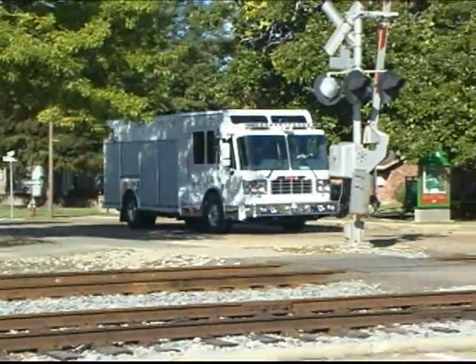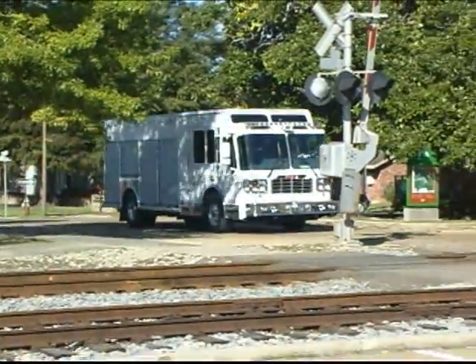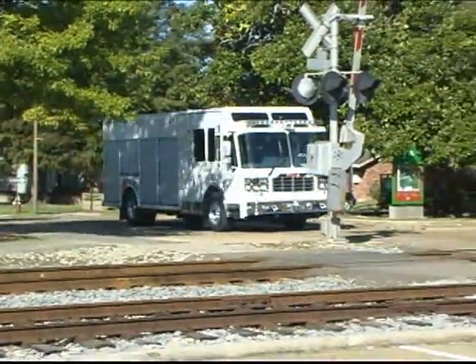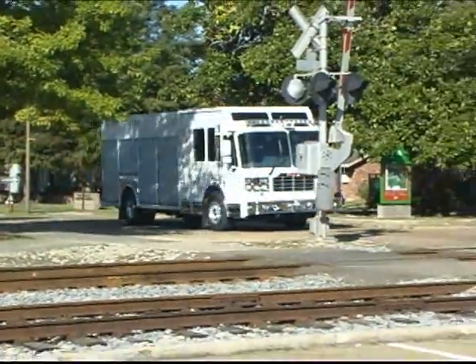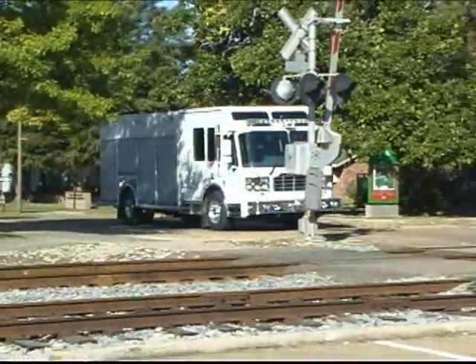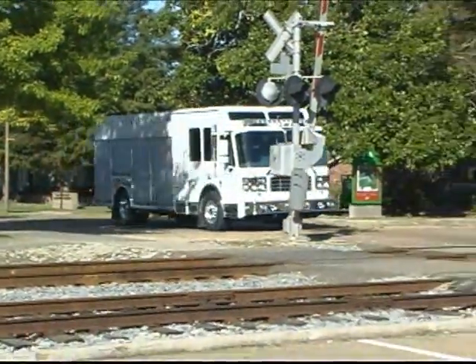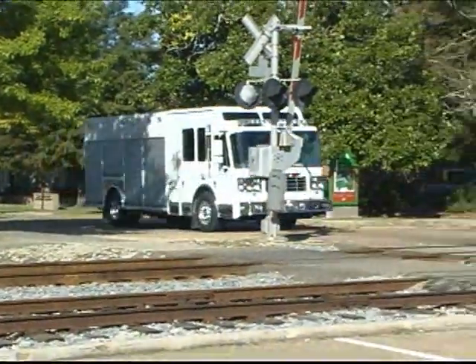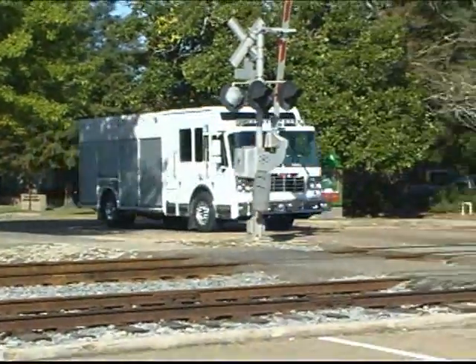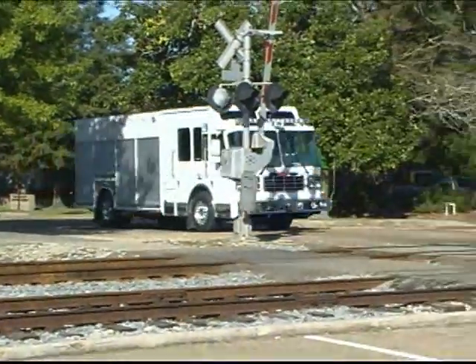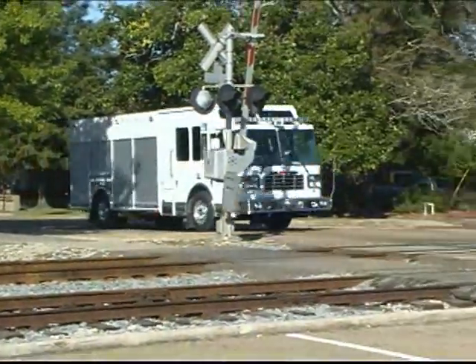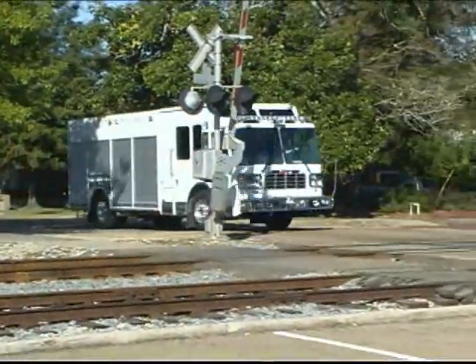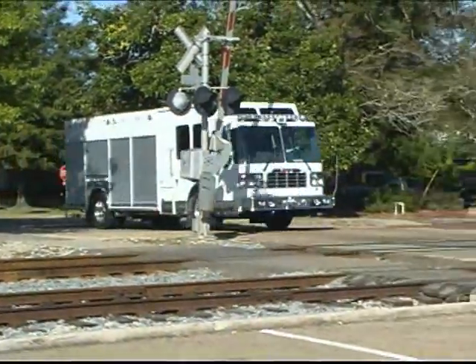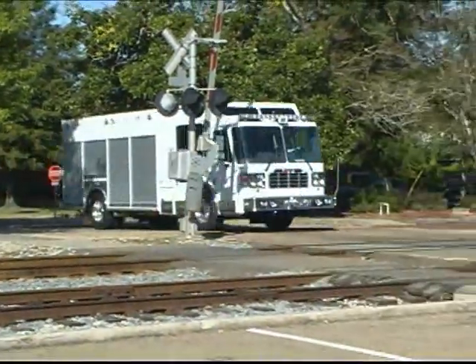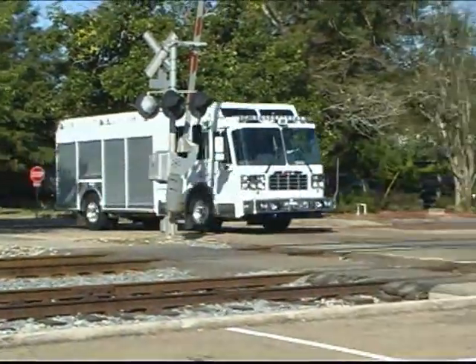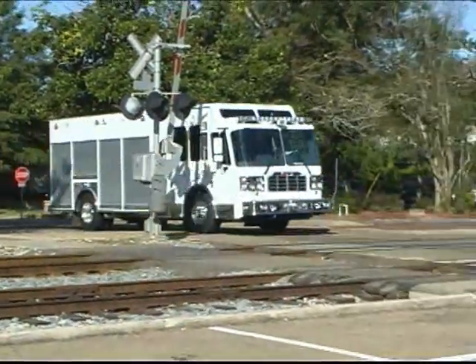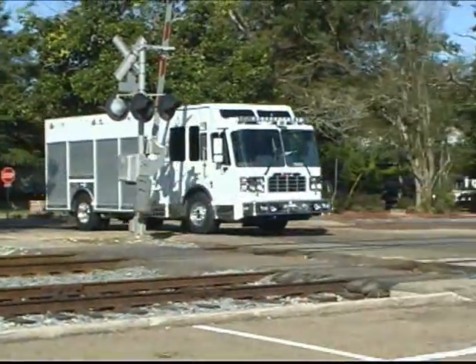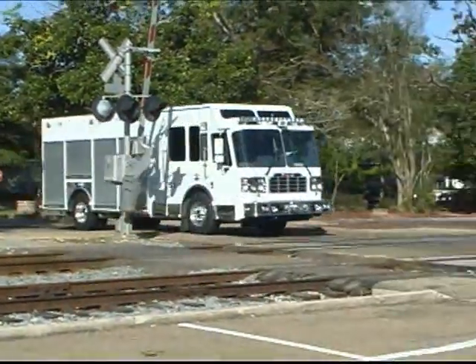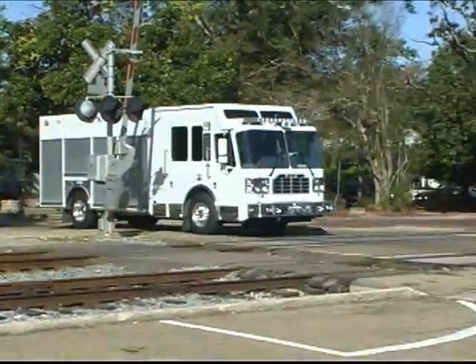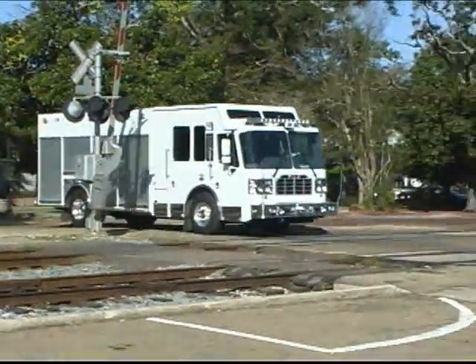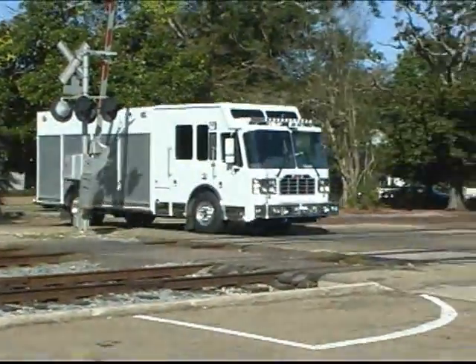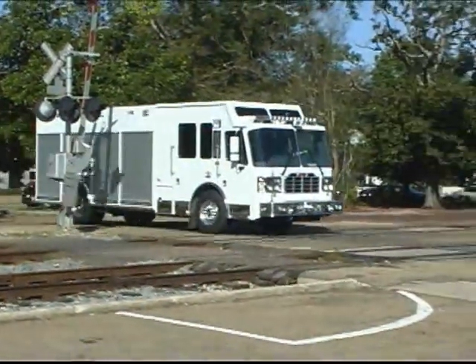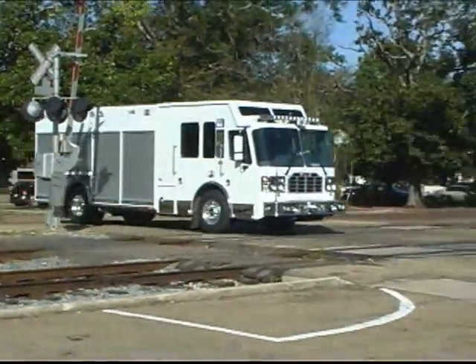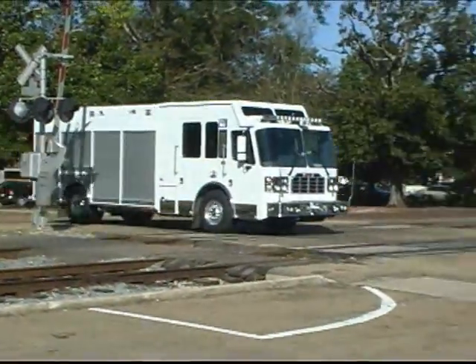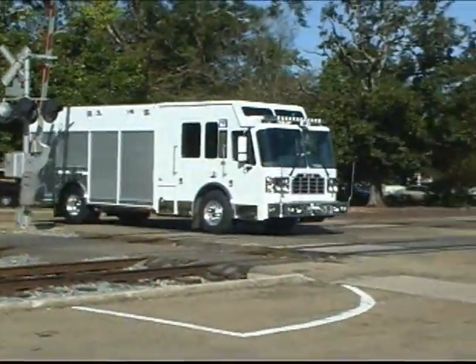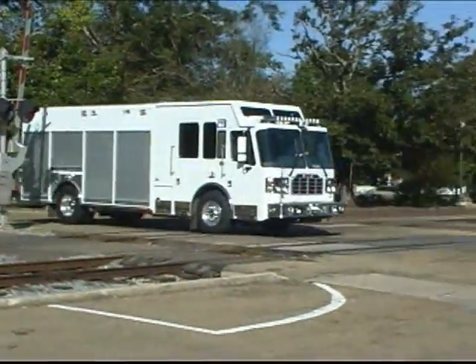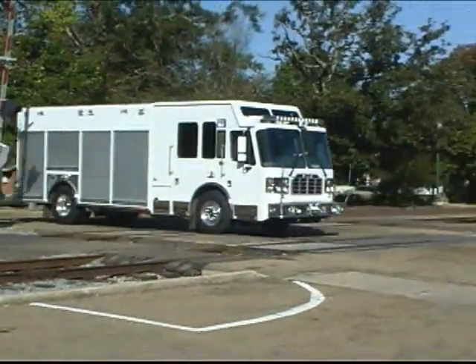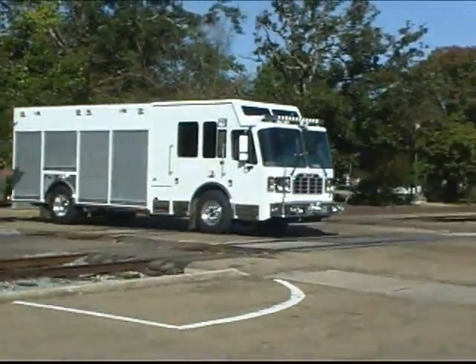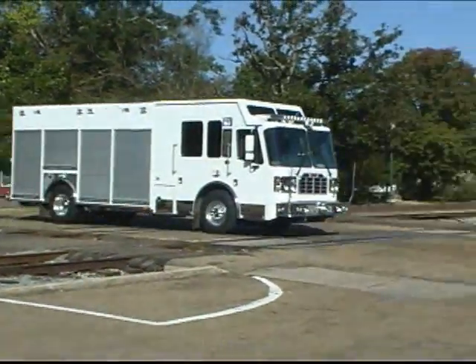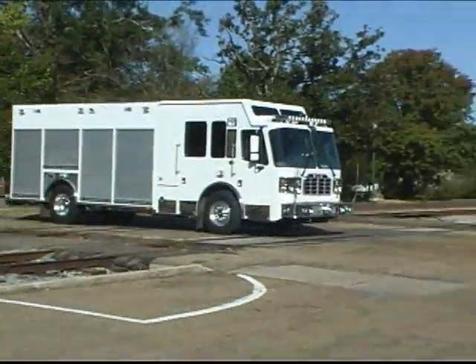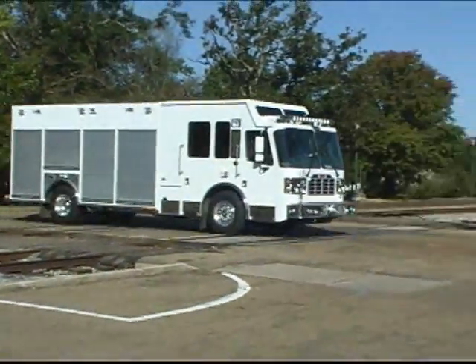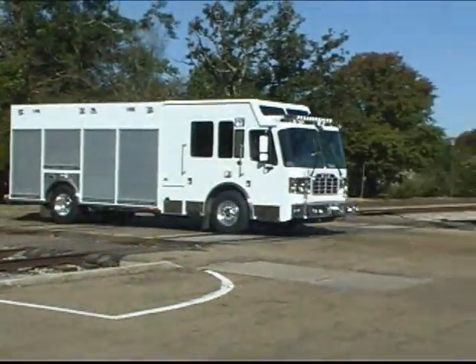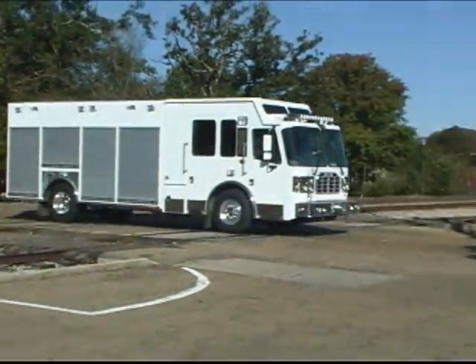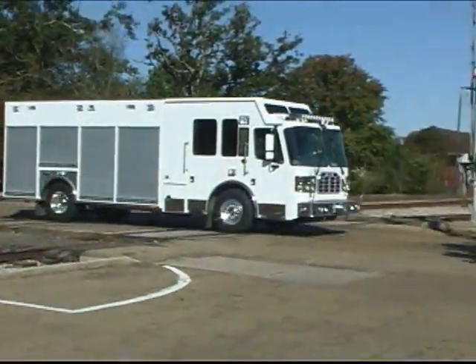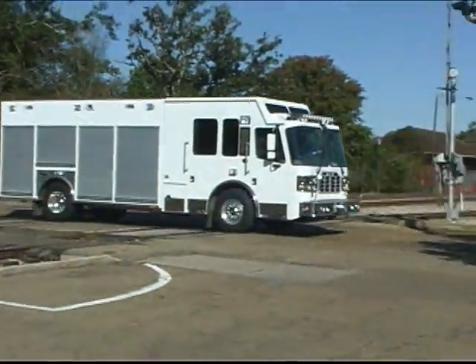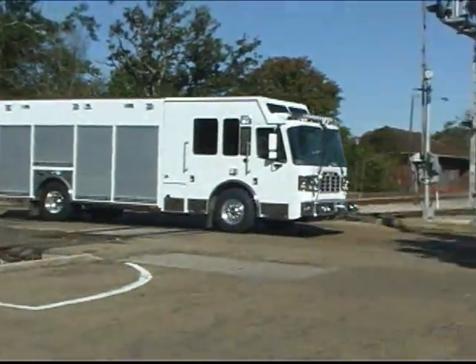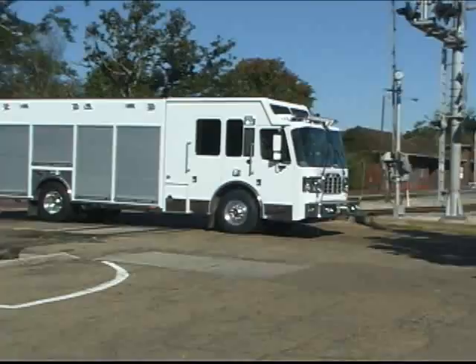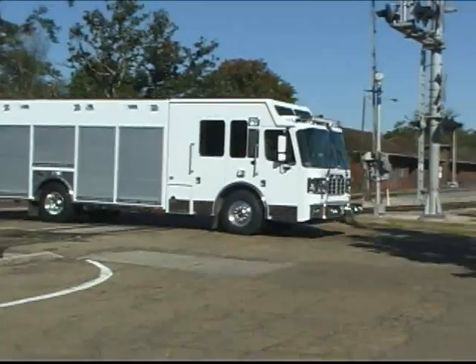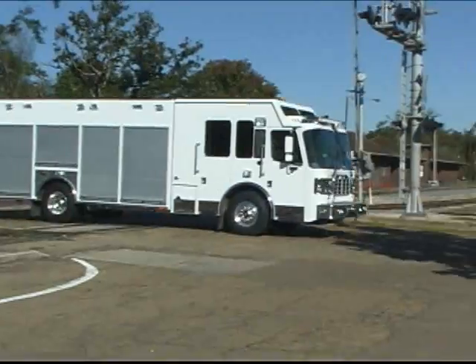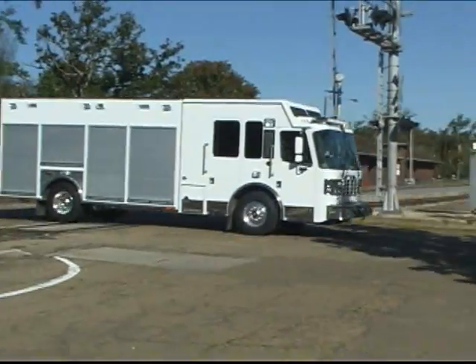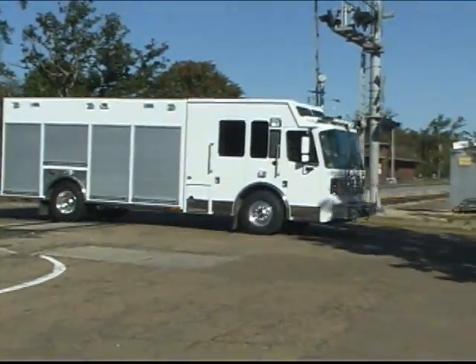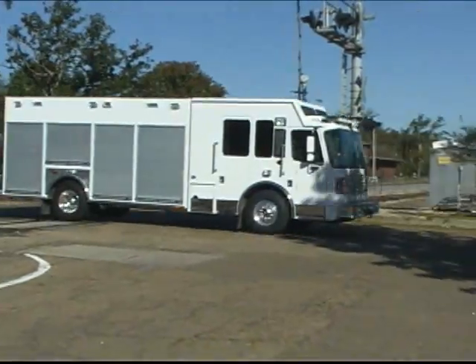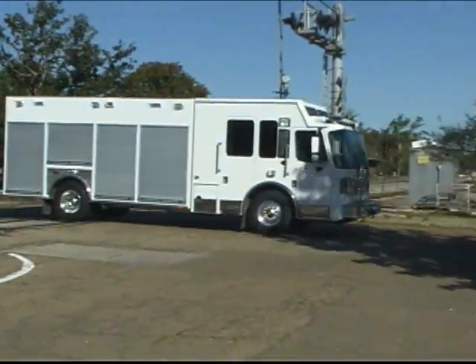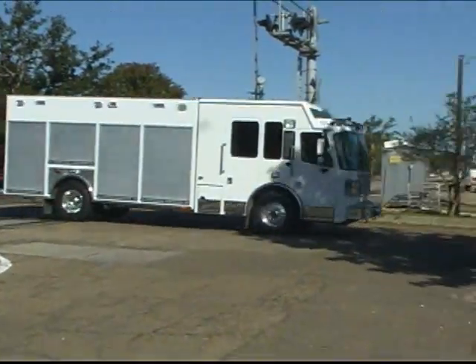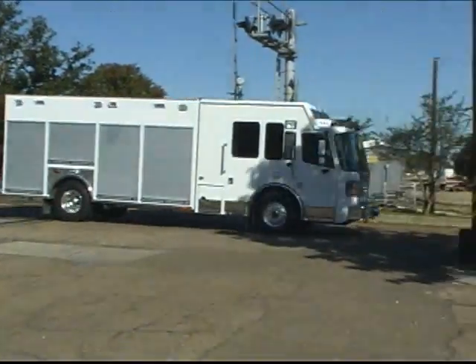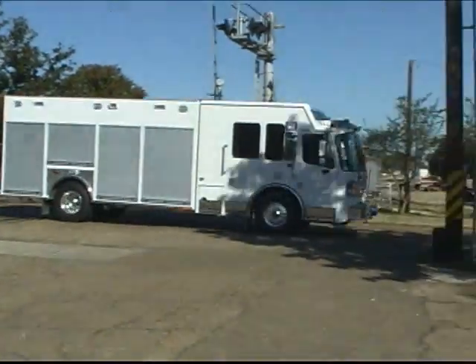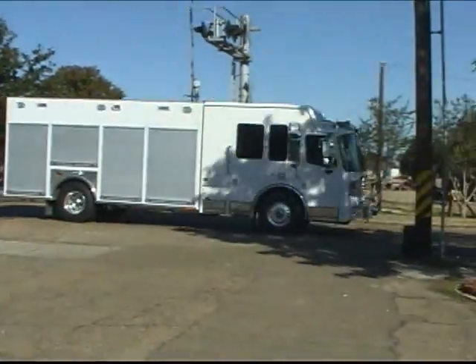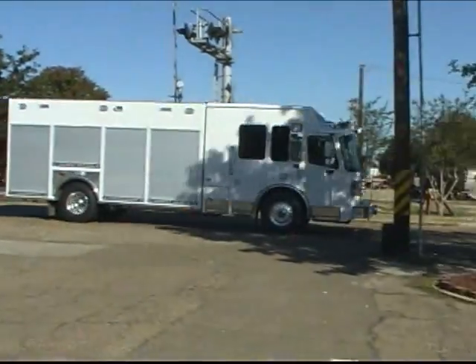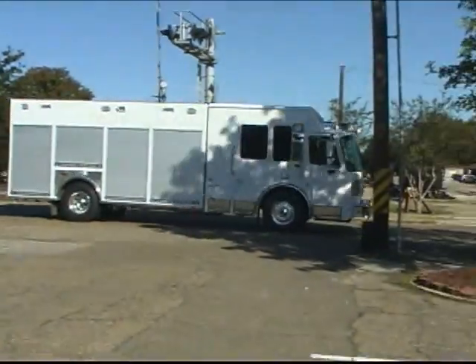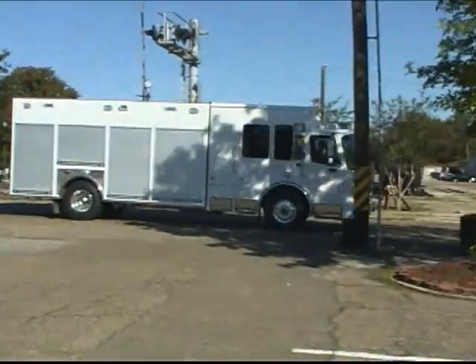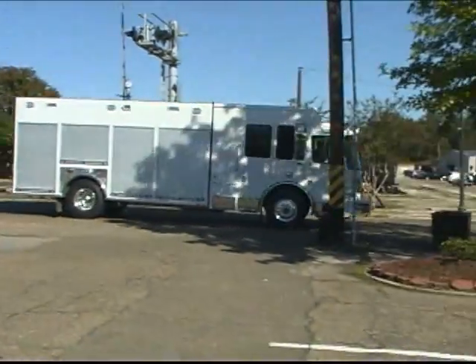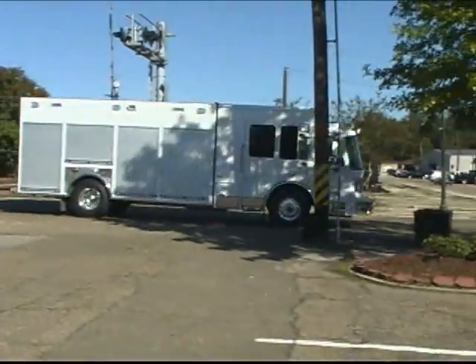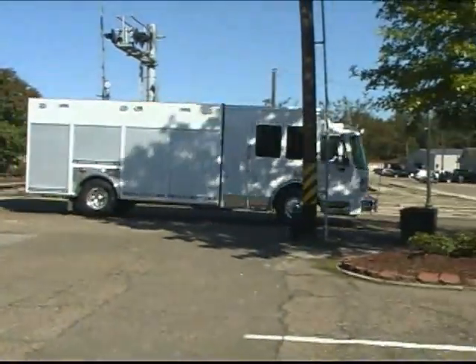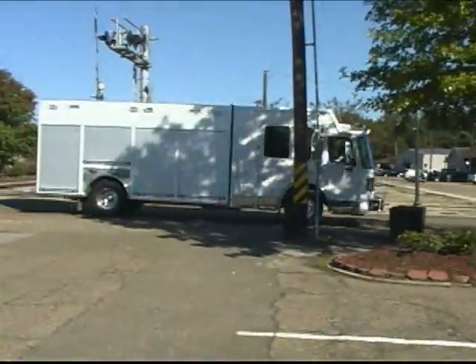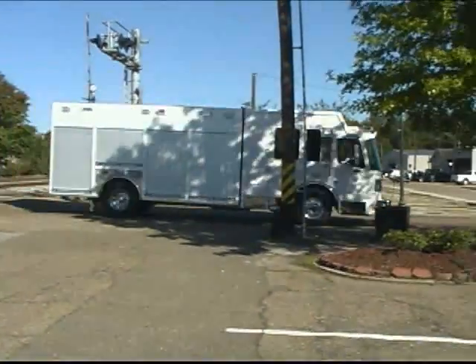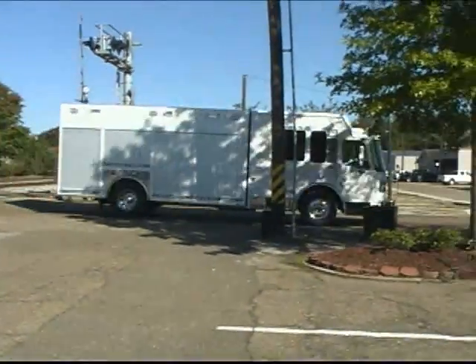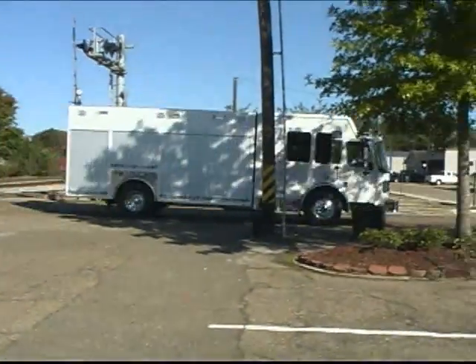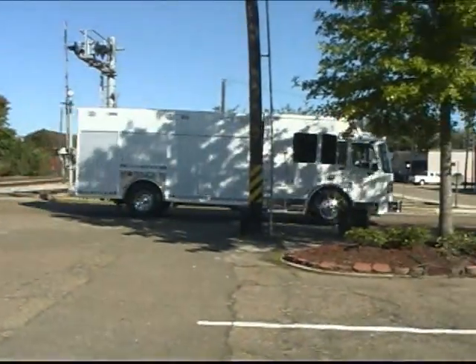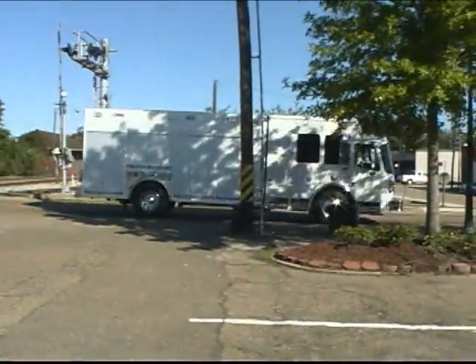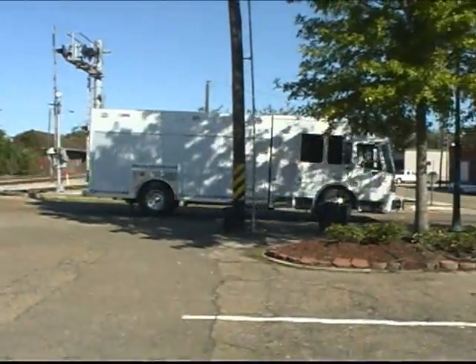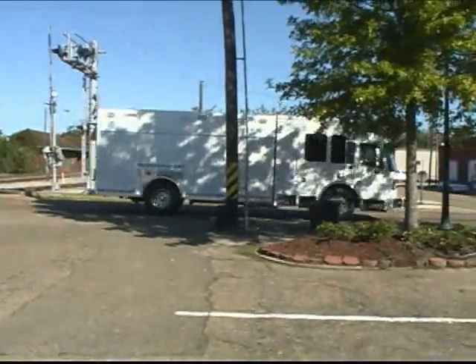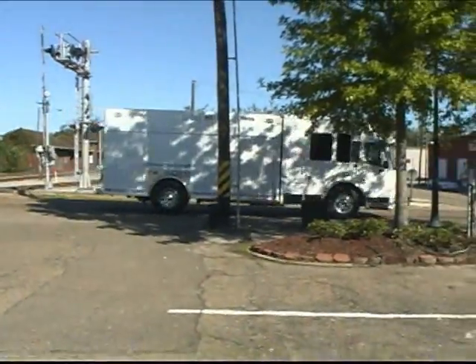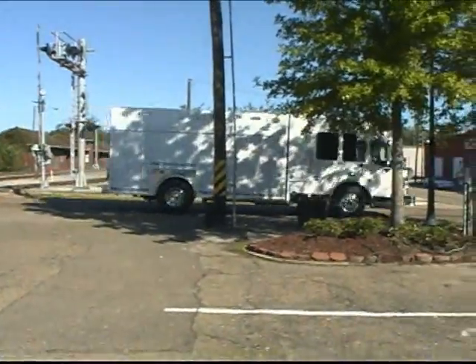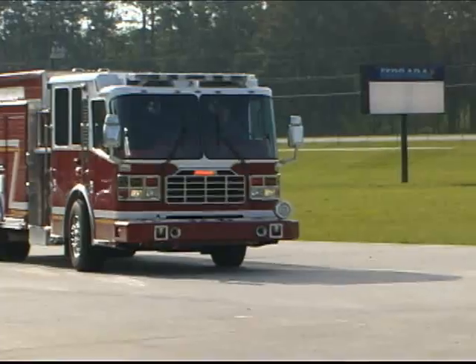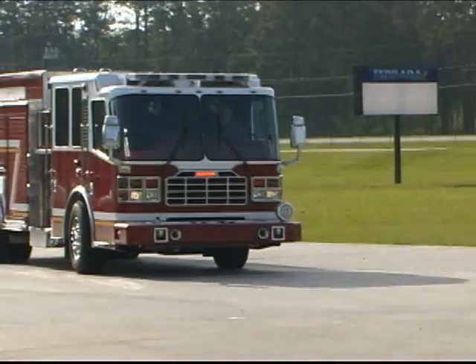Alternately, a parabolic or taper-leaf front suspension offers a lower cab step height and a nice, smooth ride.